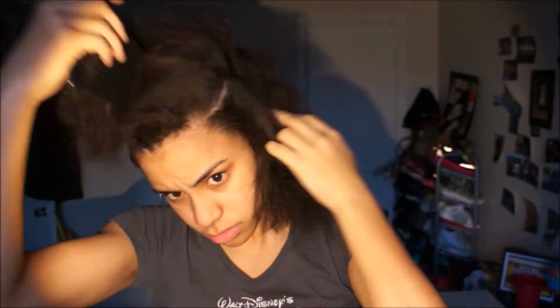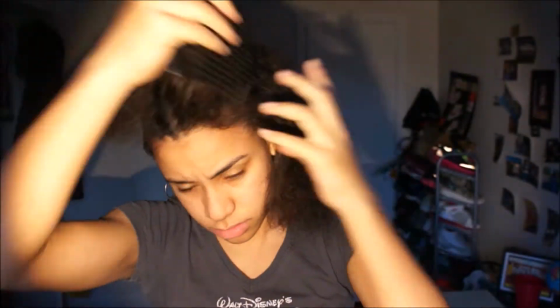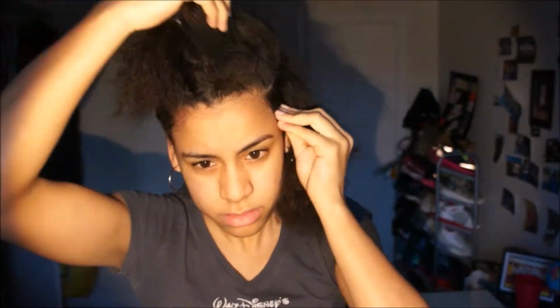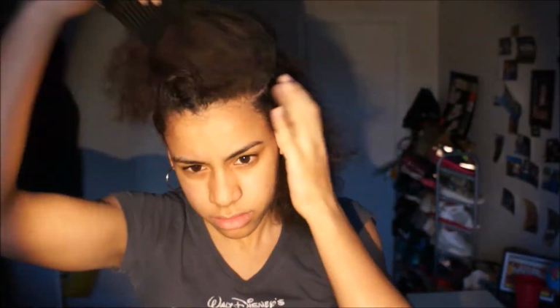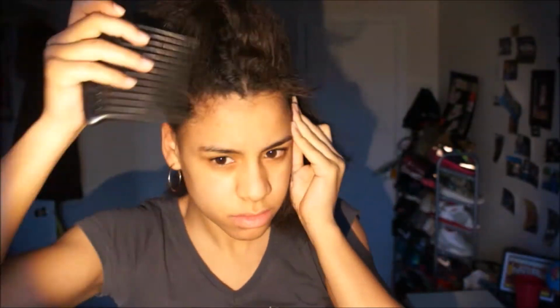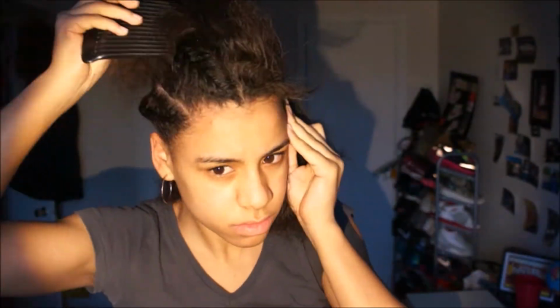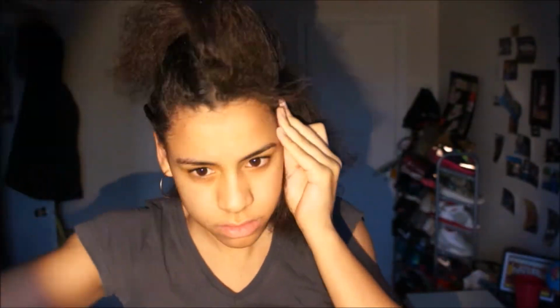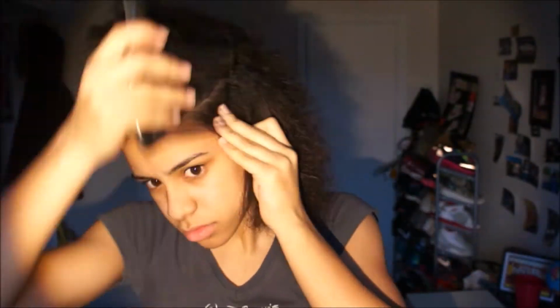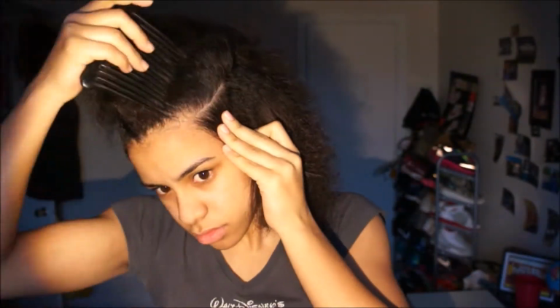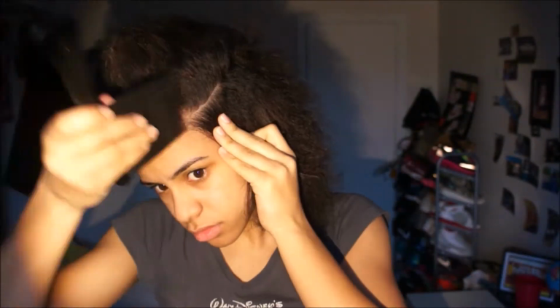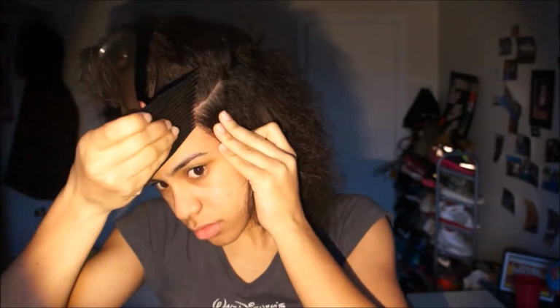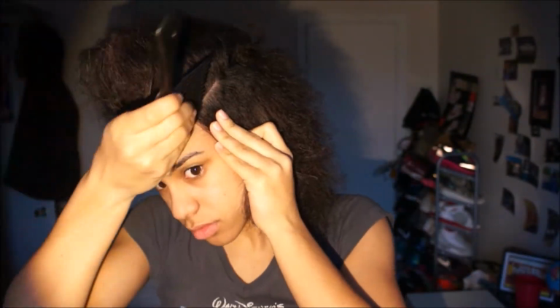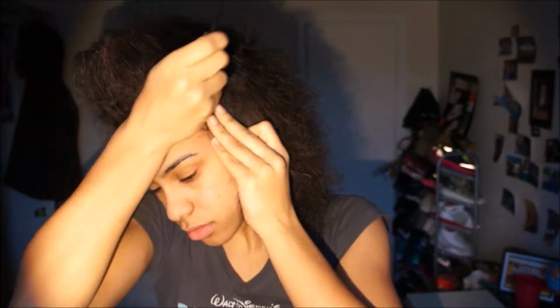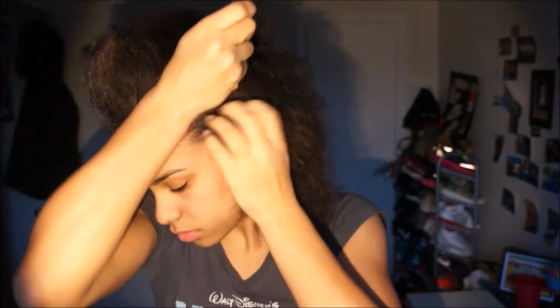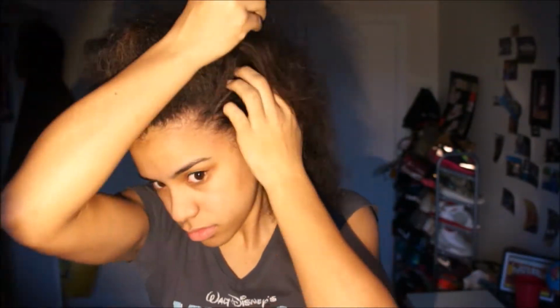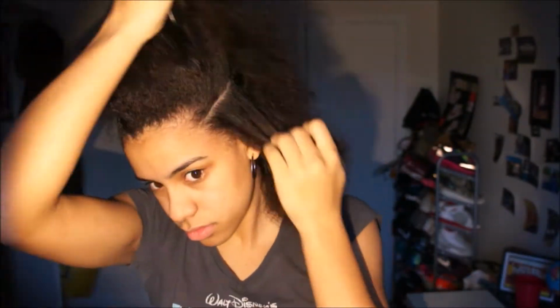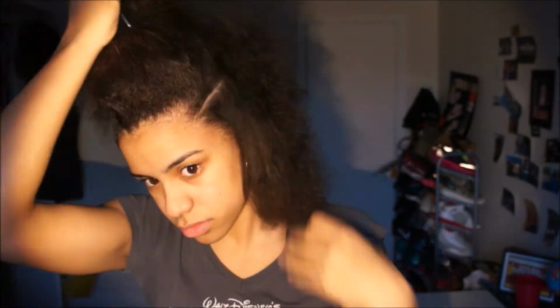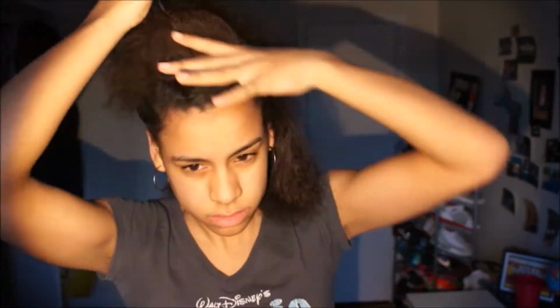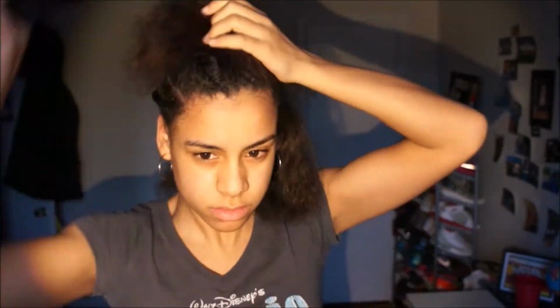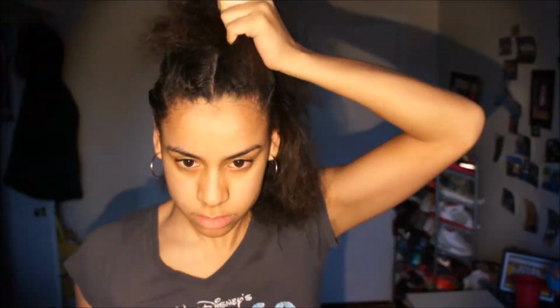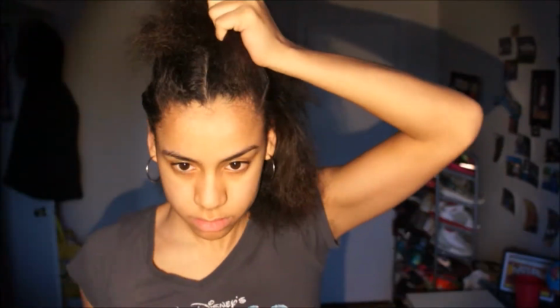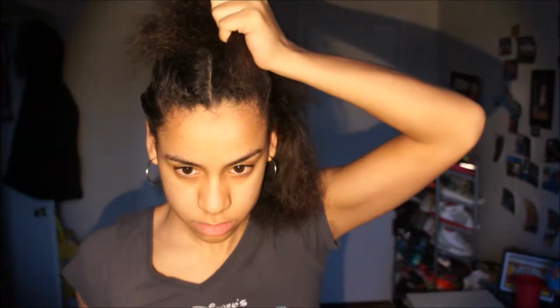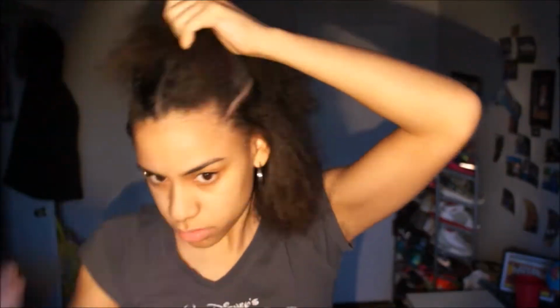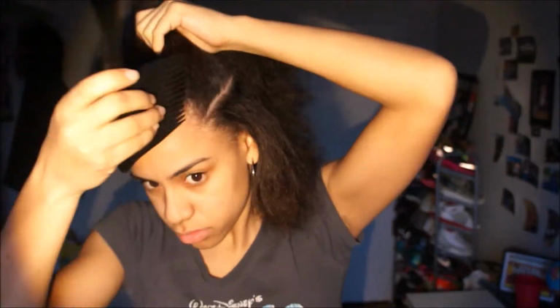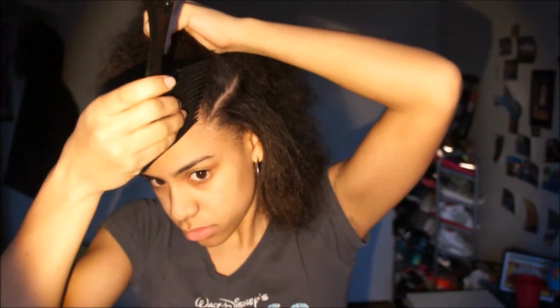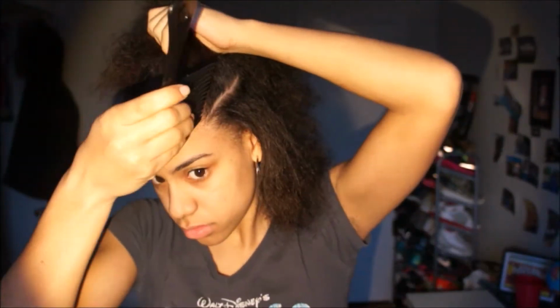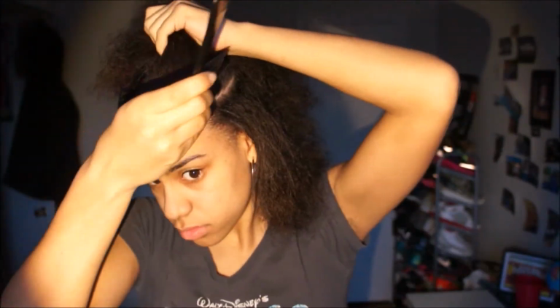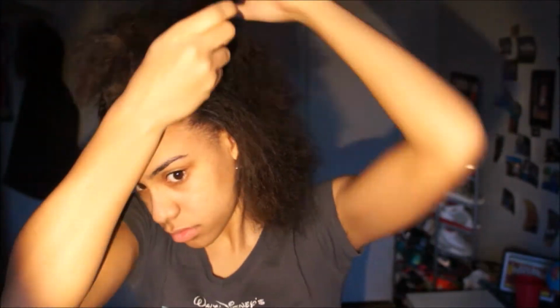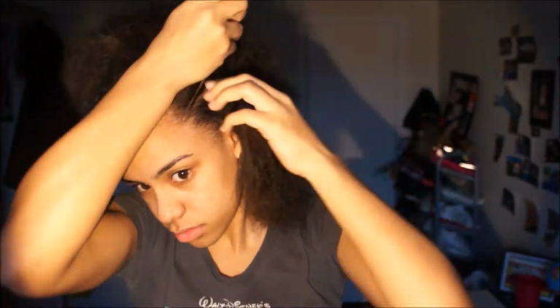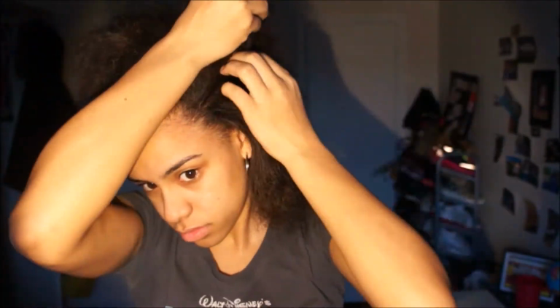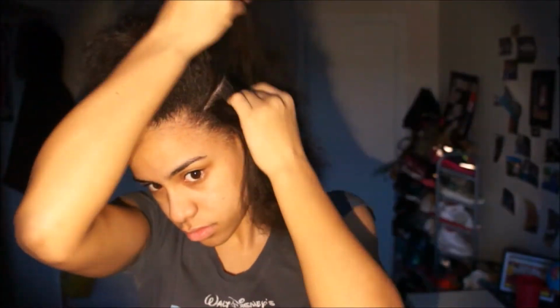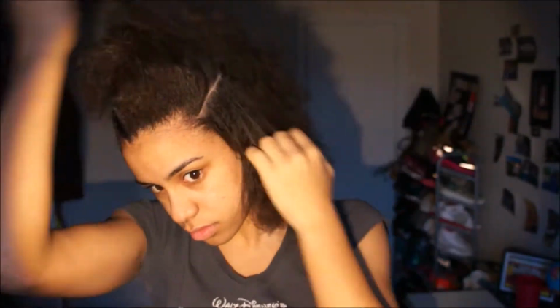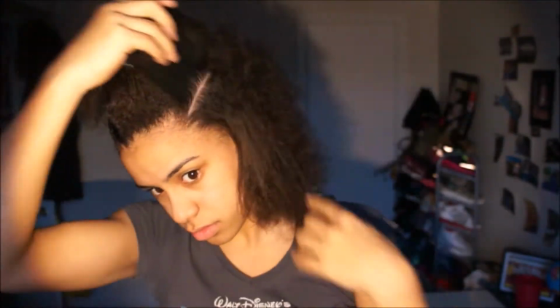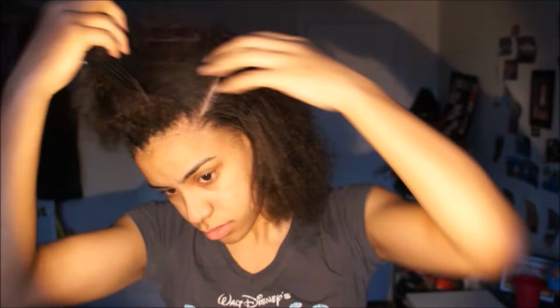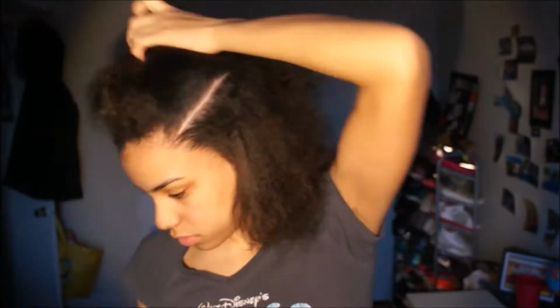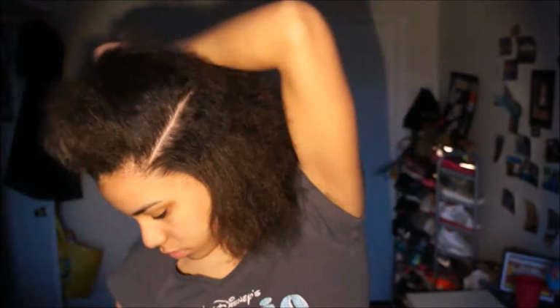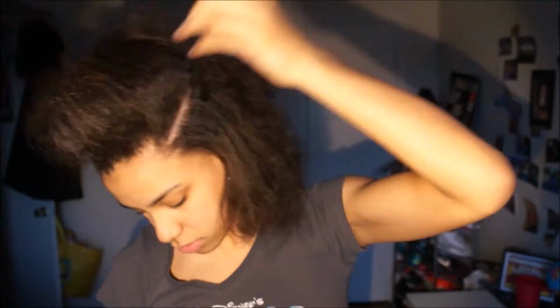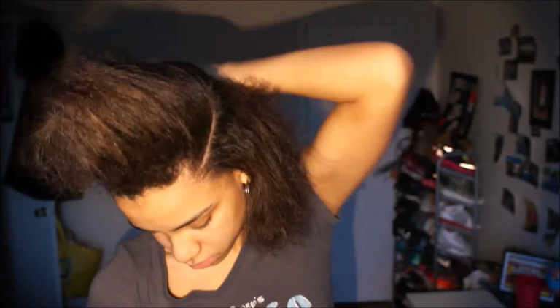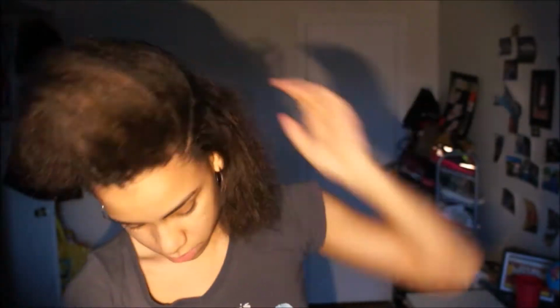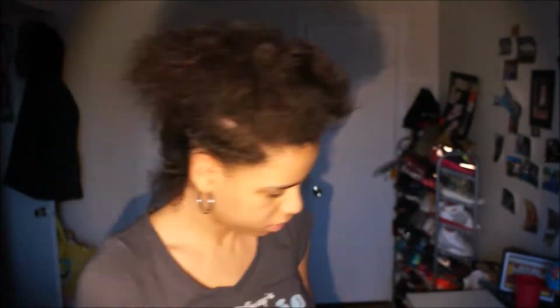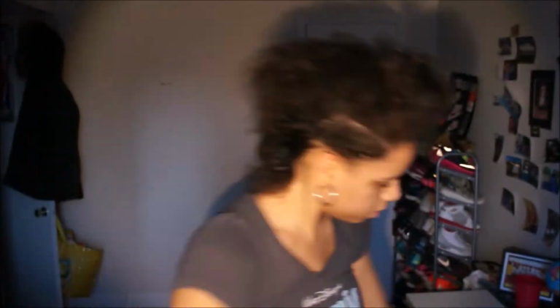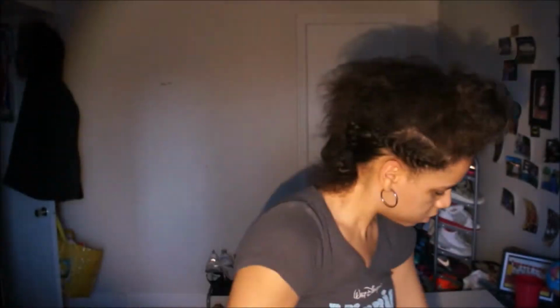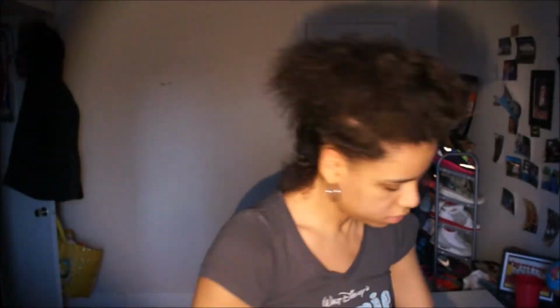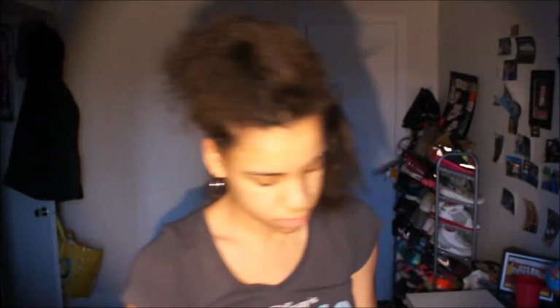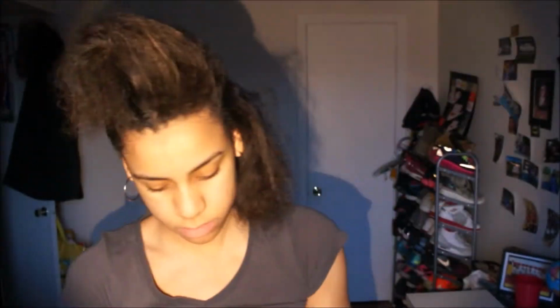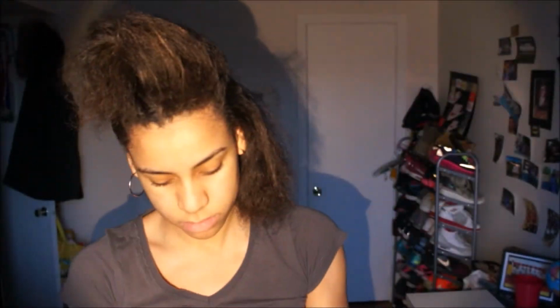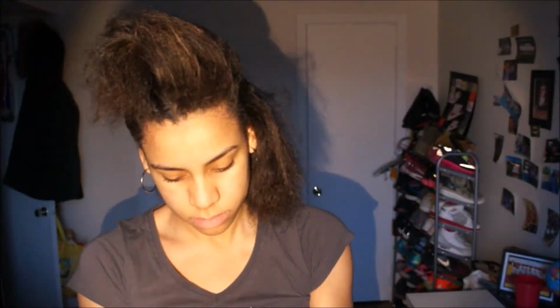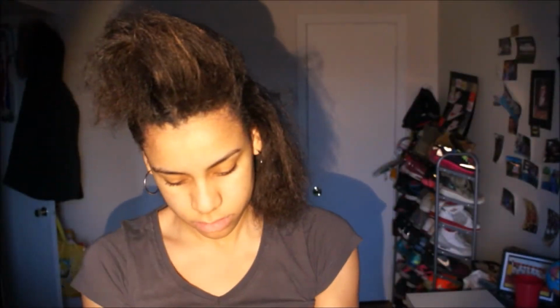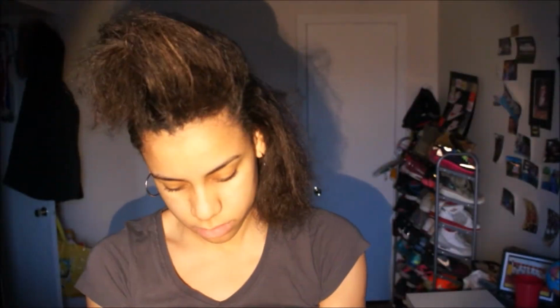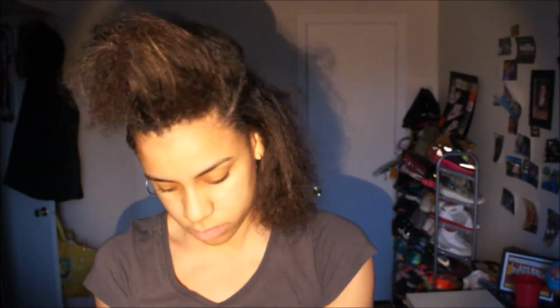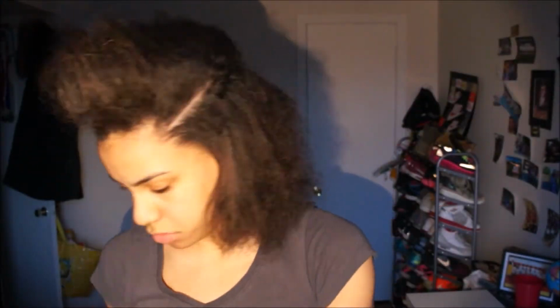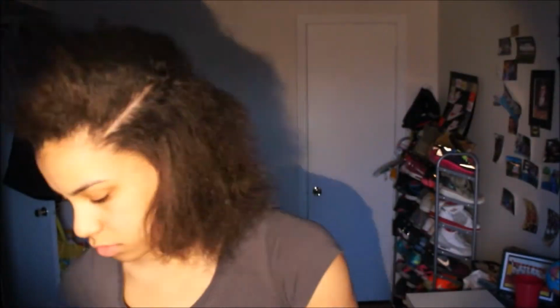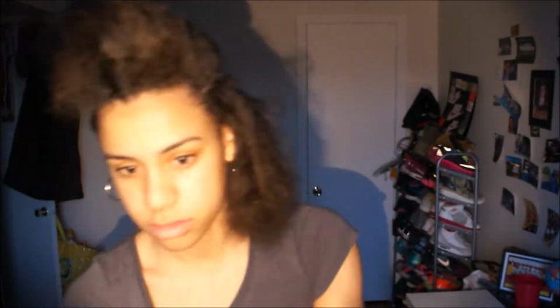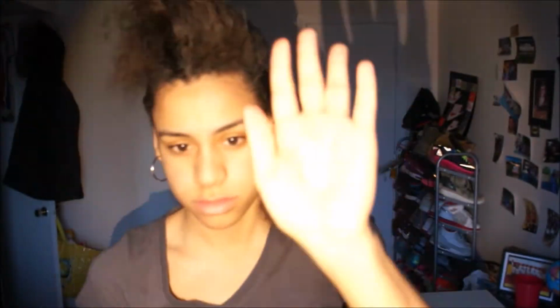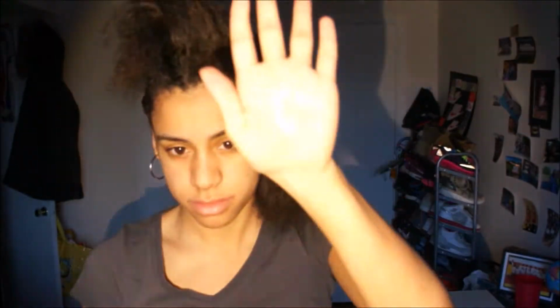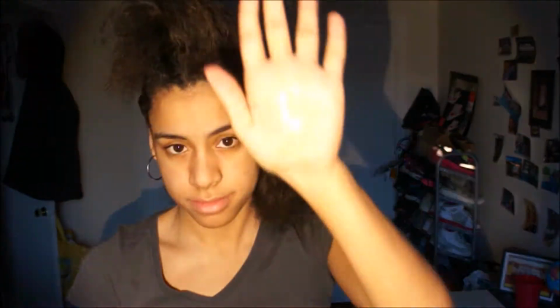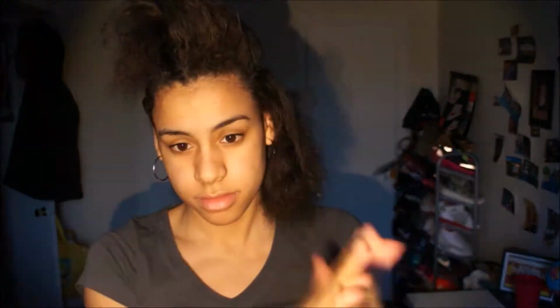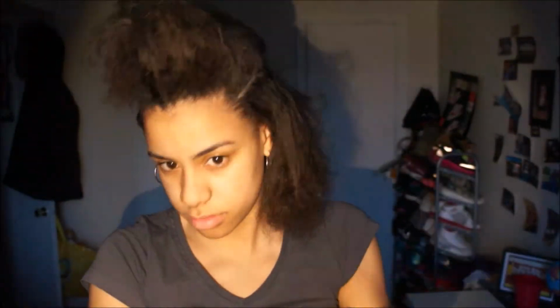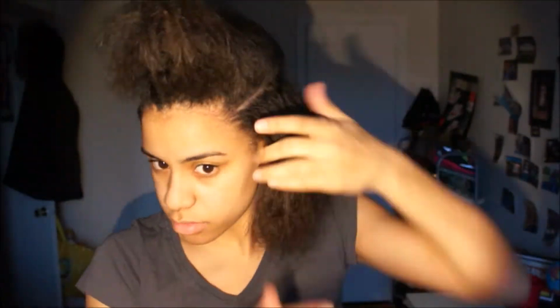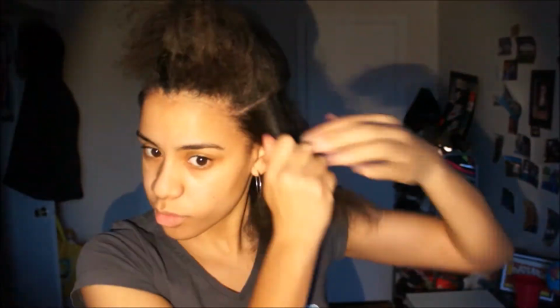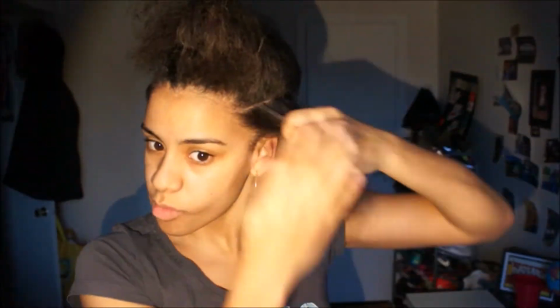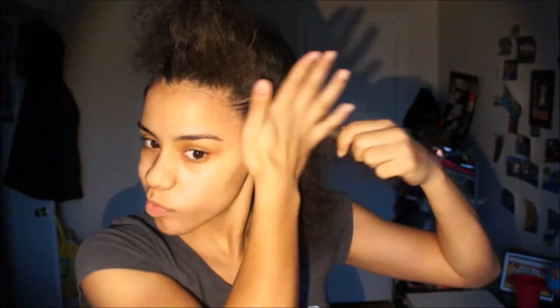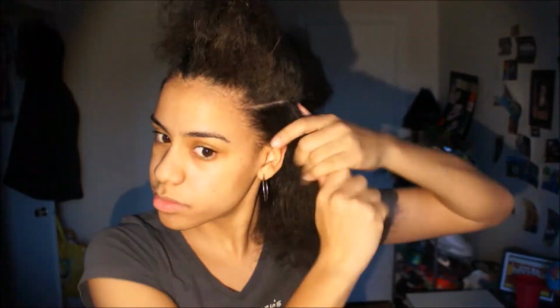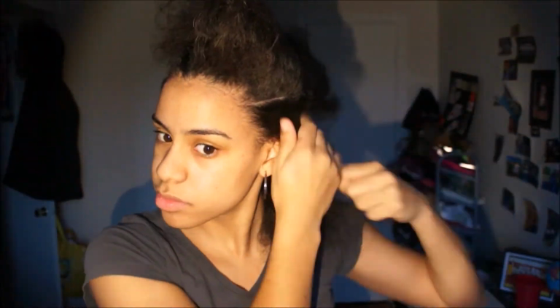So I'm gonna do the other side — the same thing. I'm putting my moisturizer, and then after I twist.